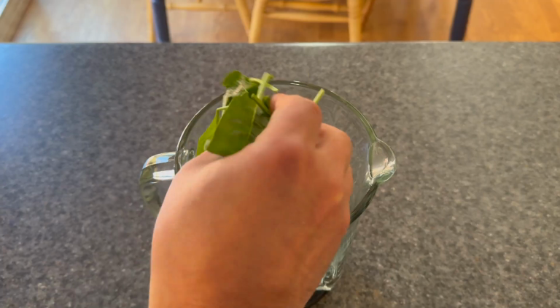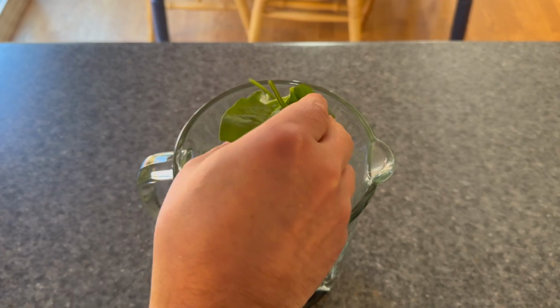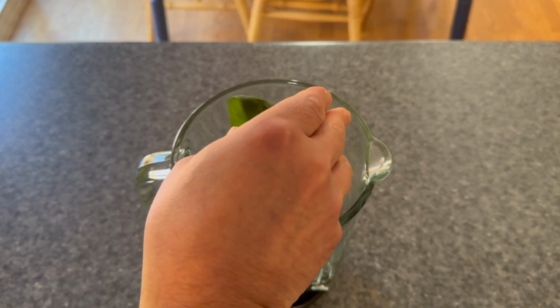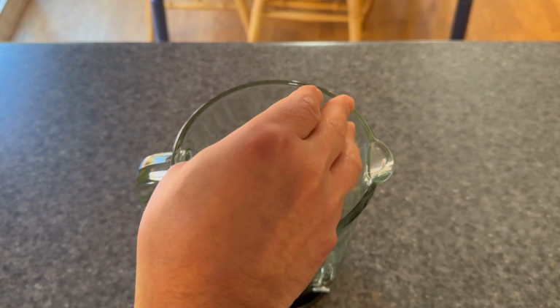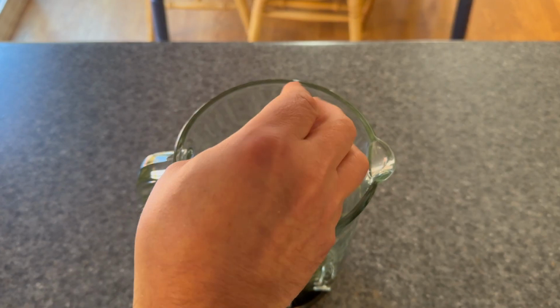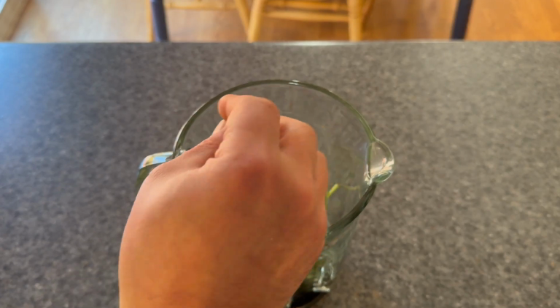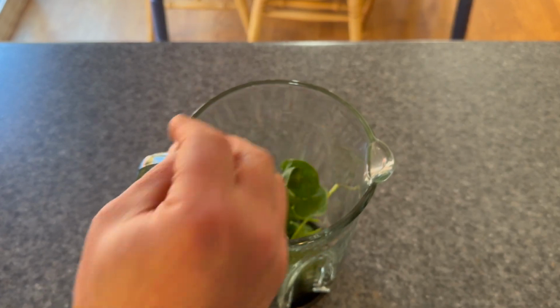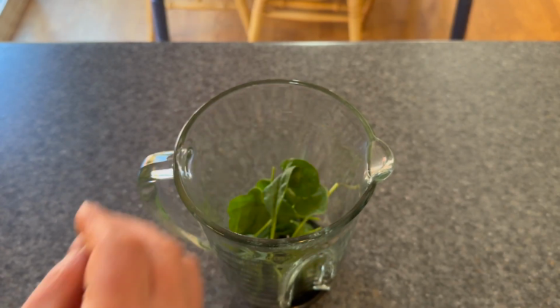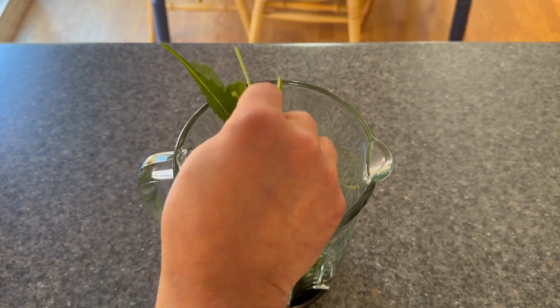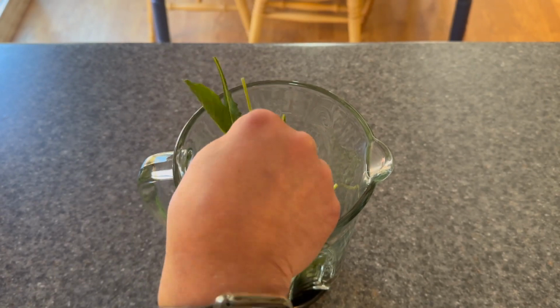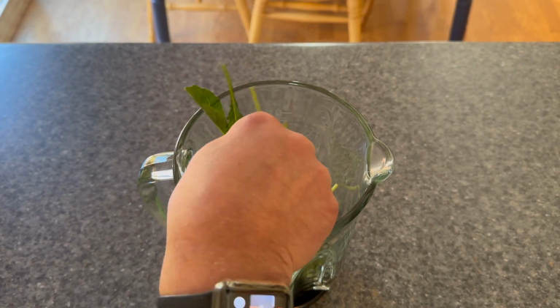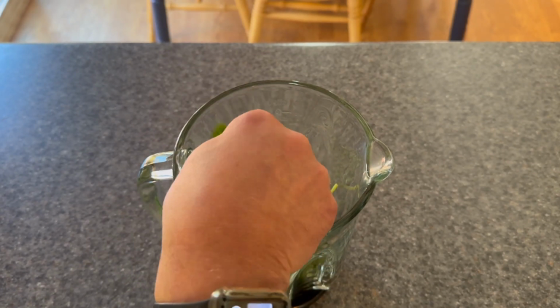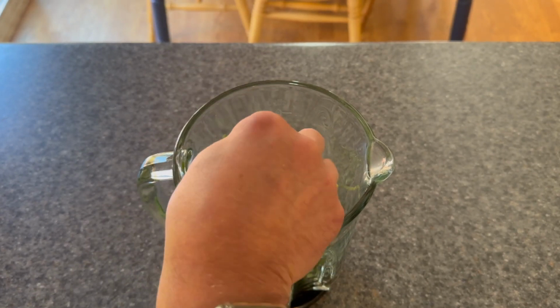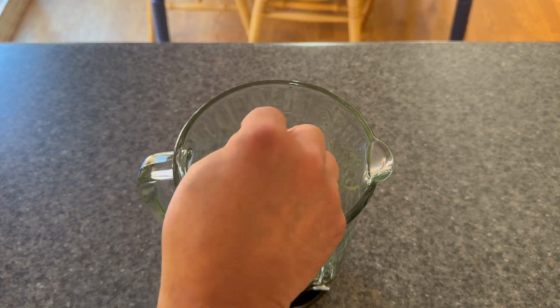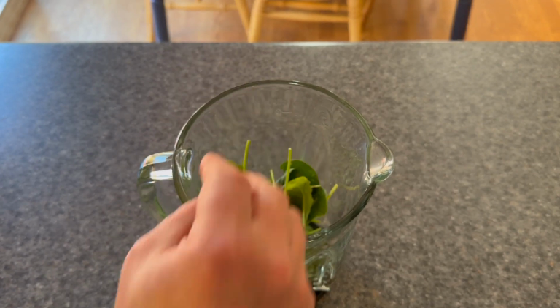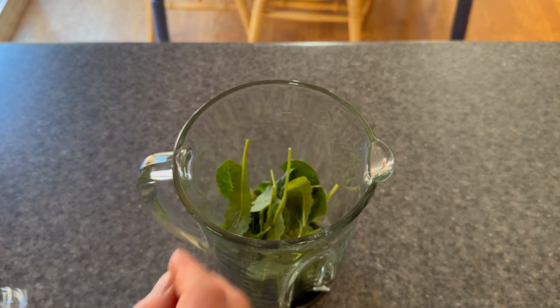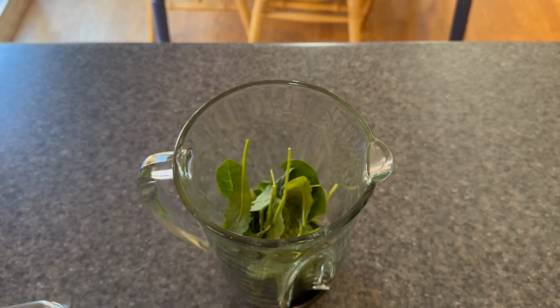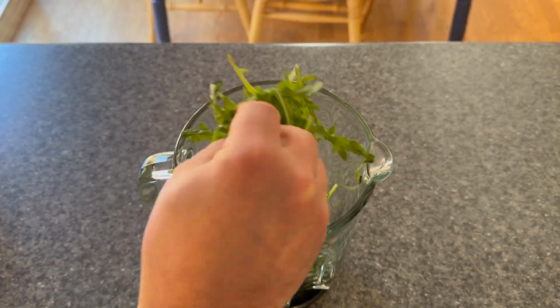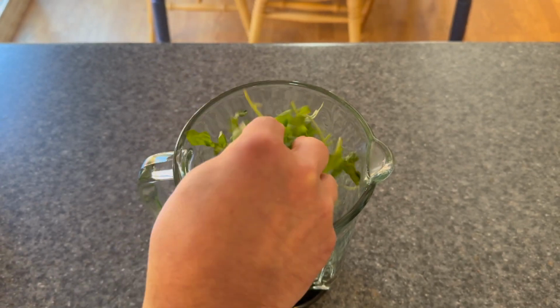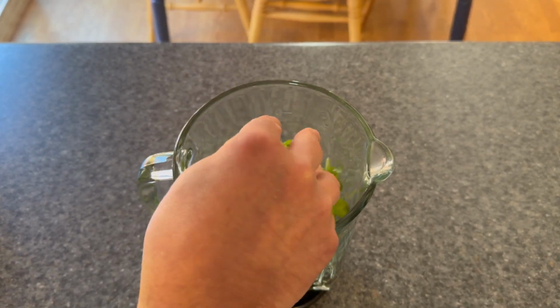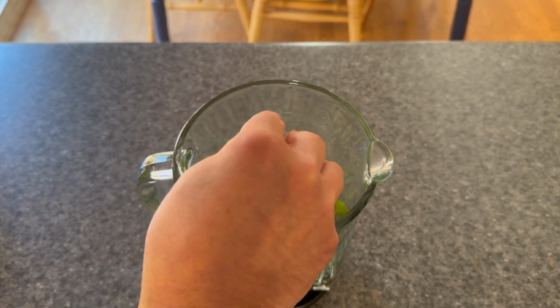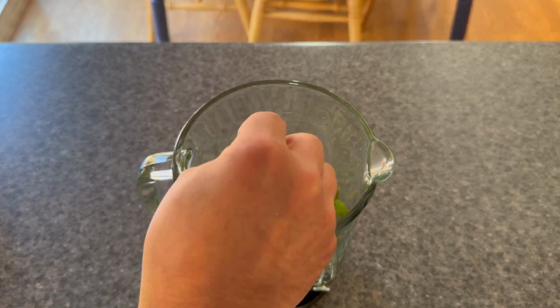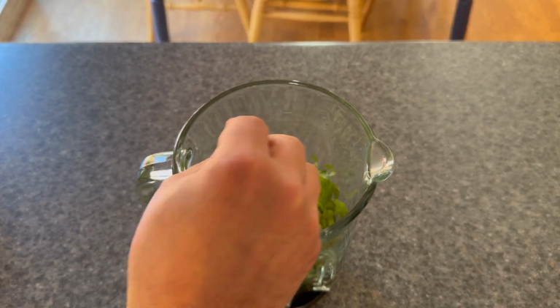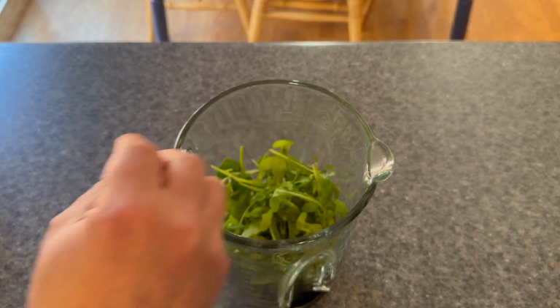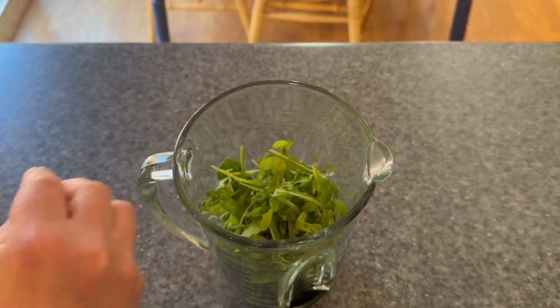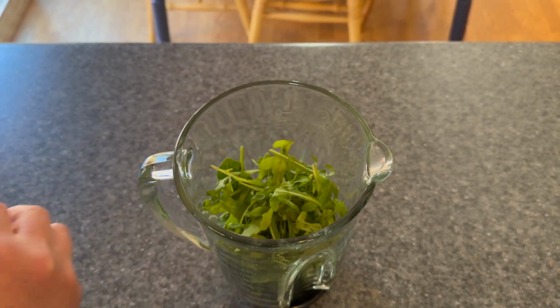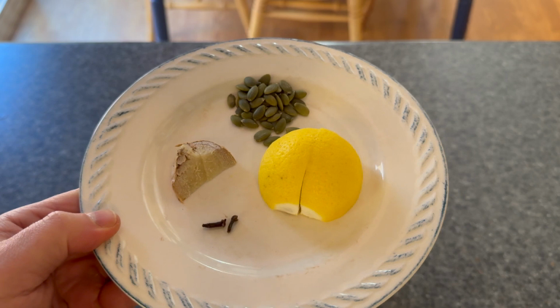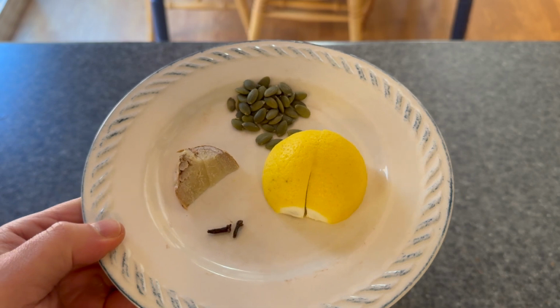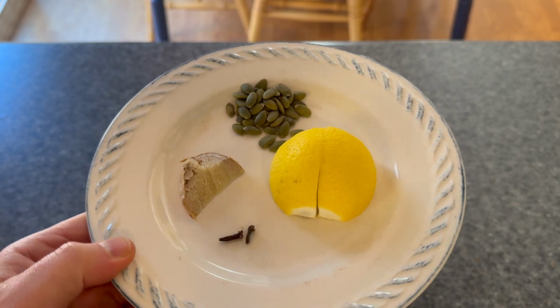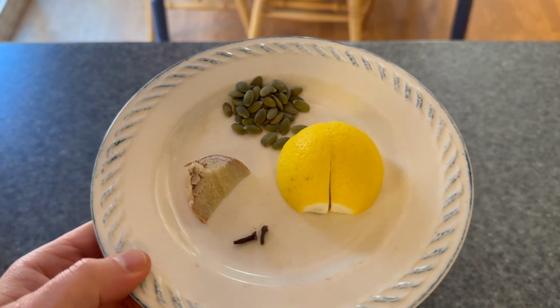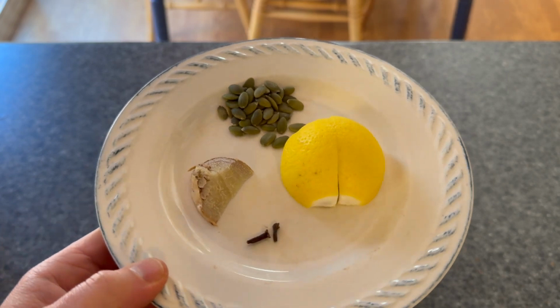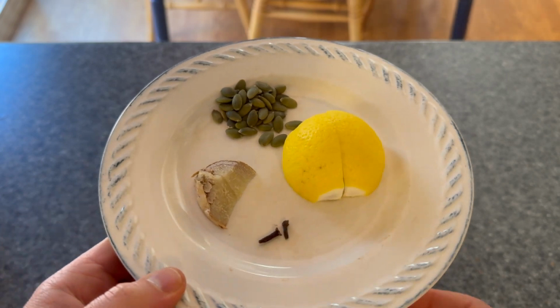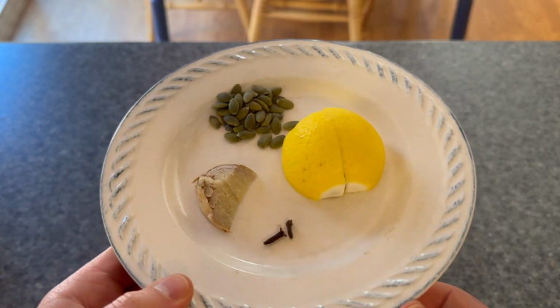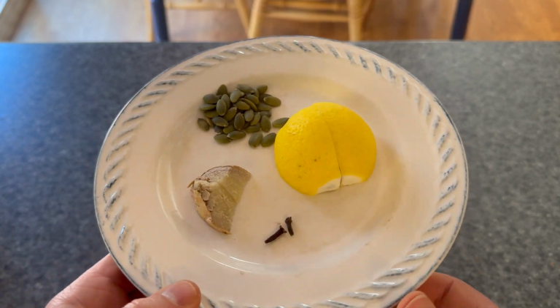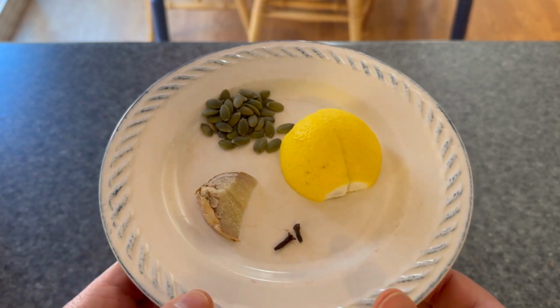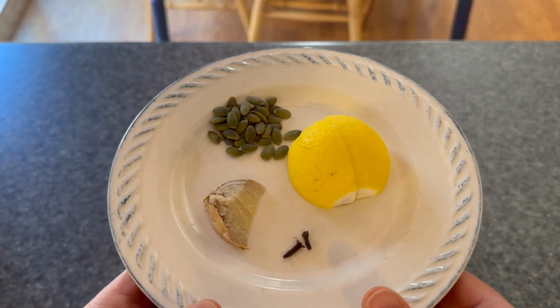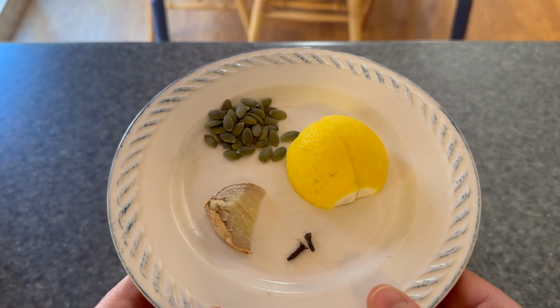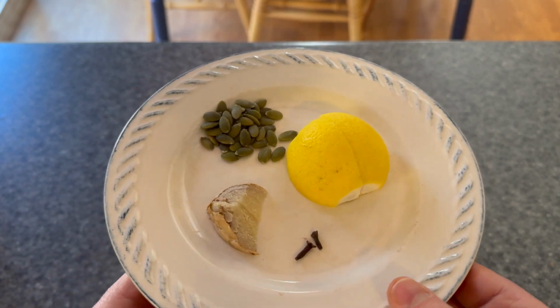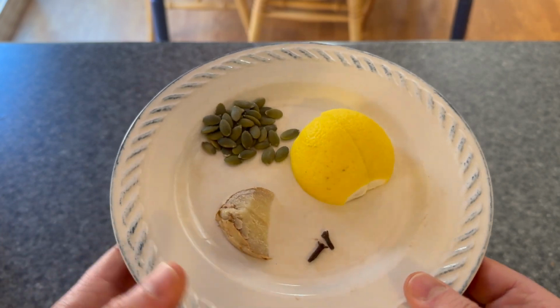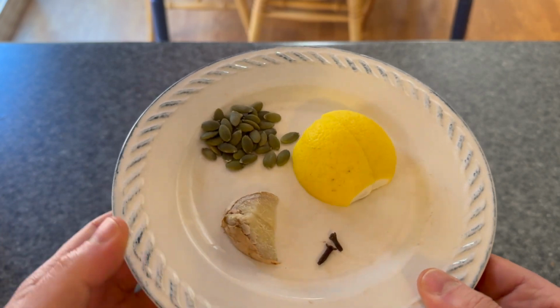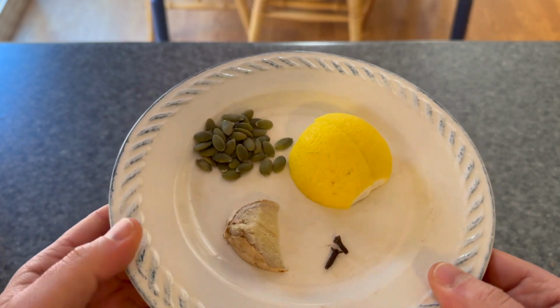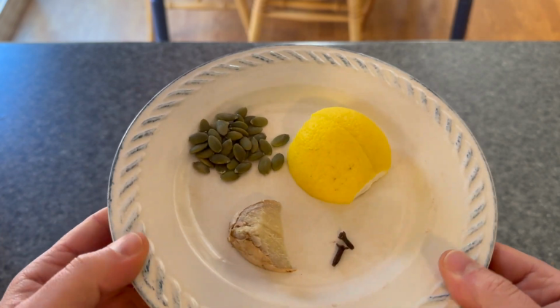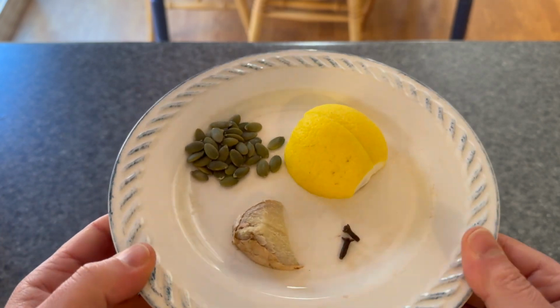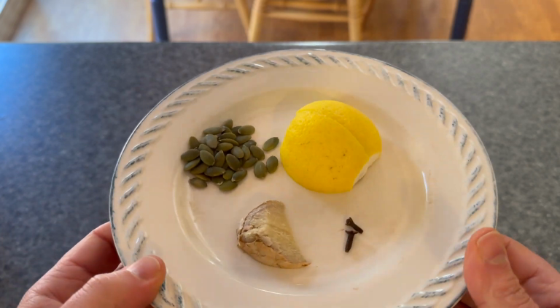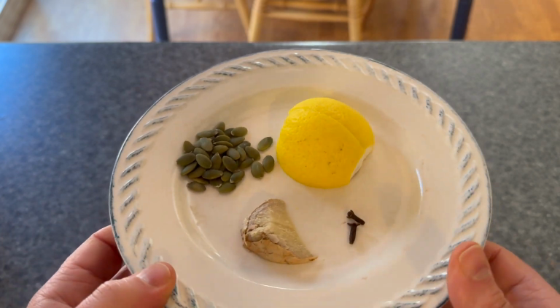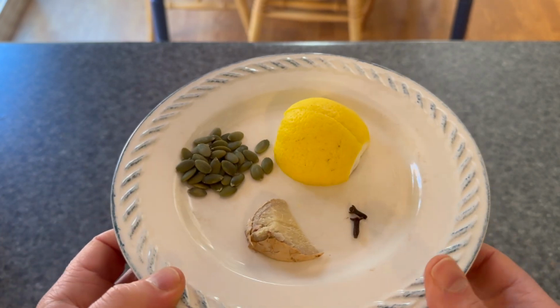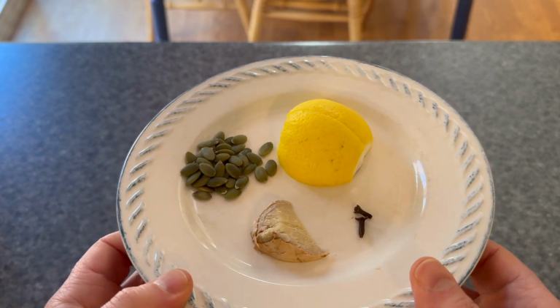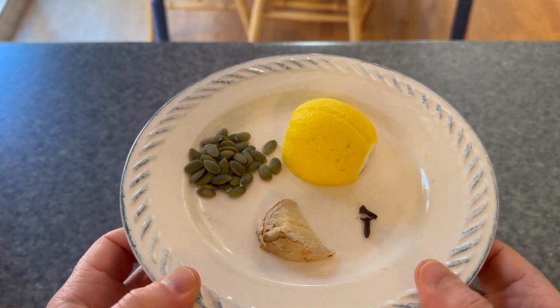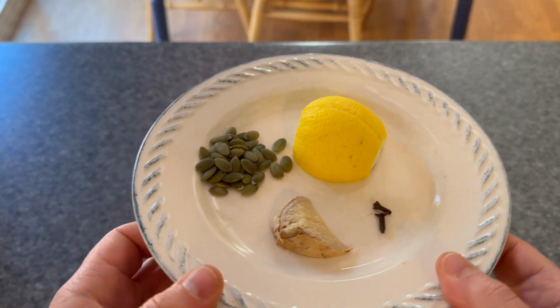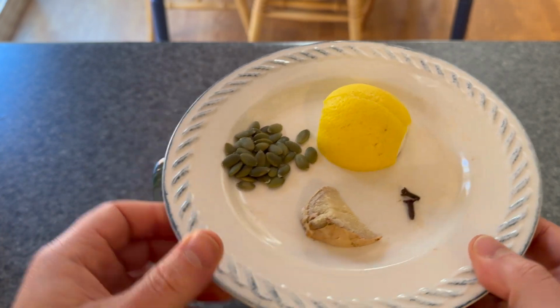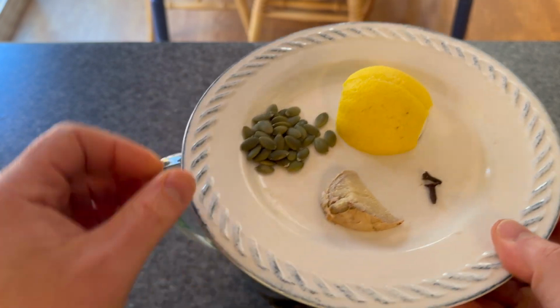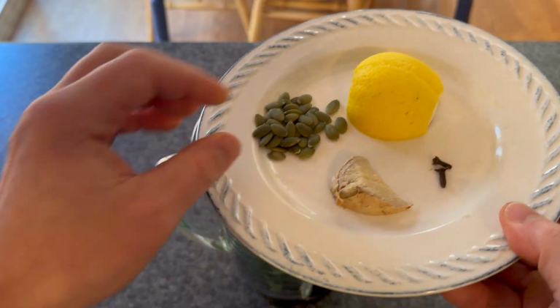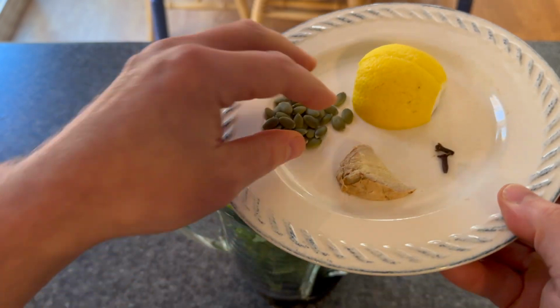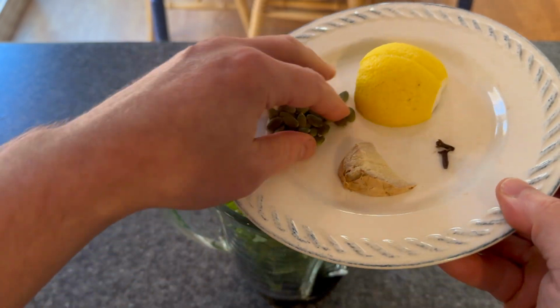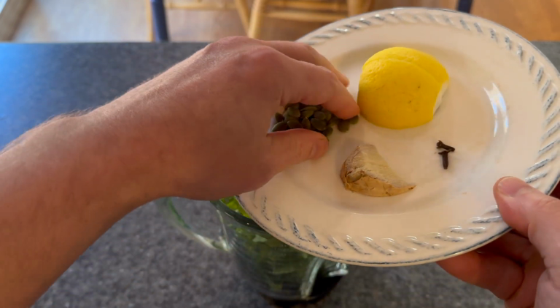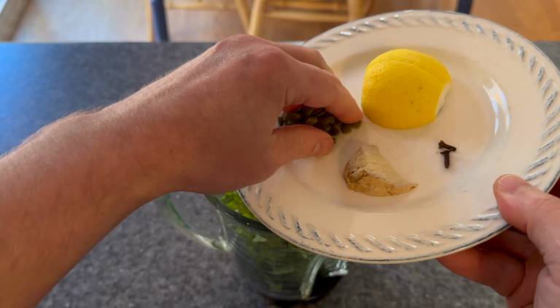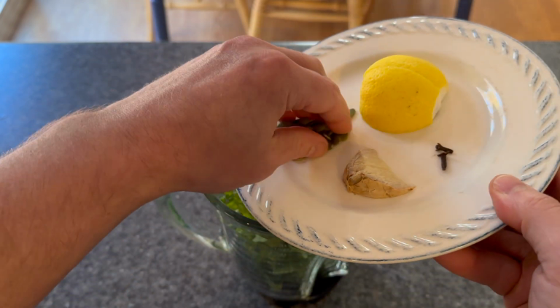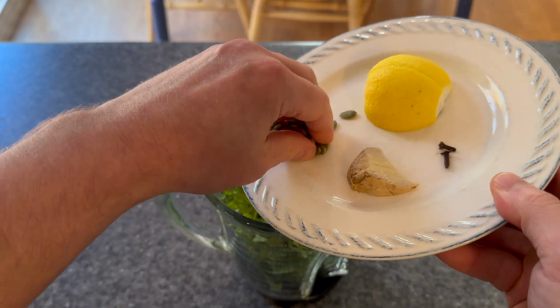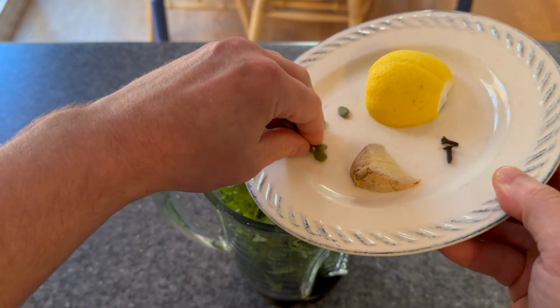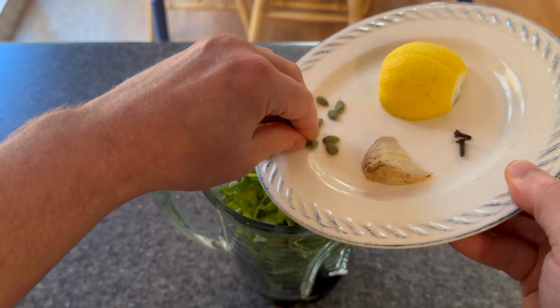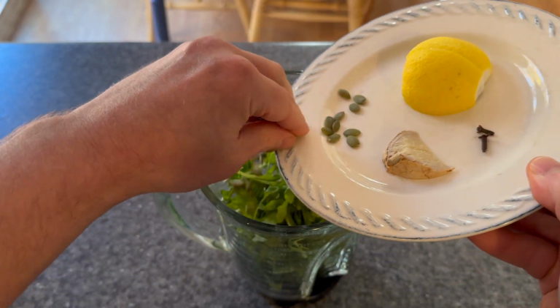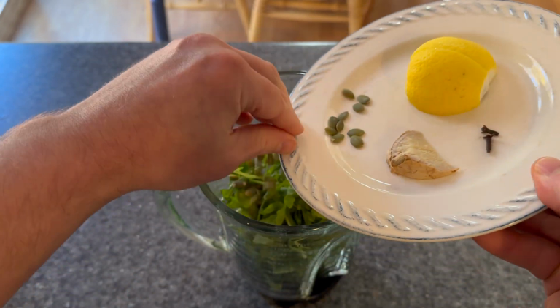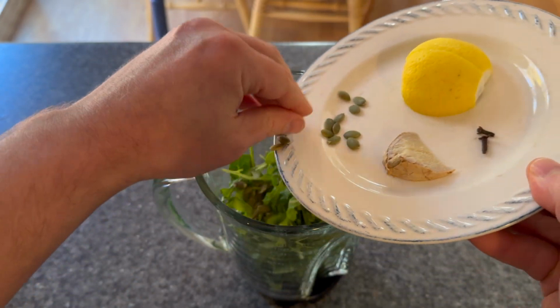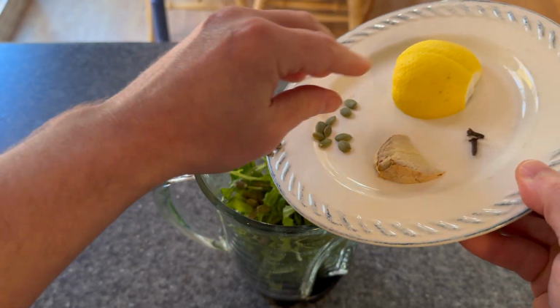I use some daily in my post-workout drink. I start with a little bit of greens, a lemon, some pumpkin seeds, a little bit of ginger, and a couple of cloves.